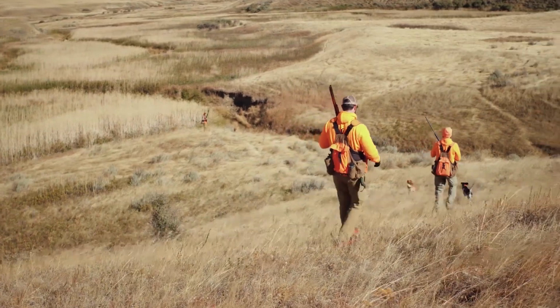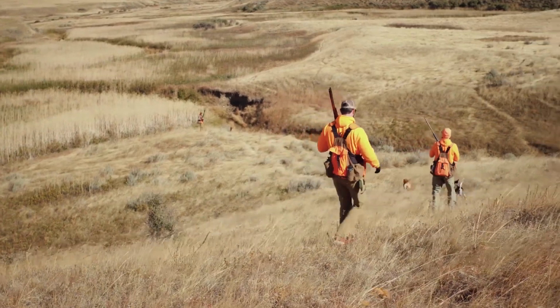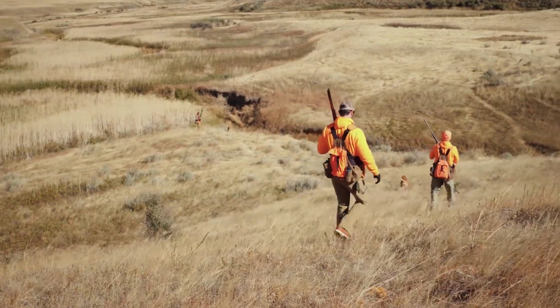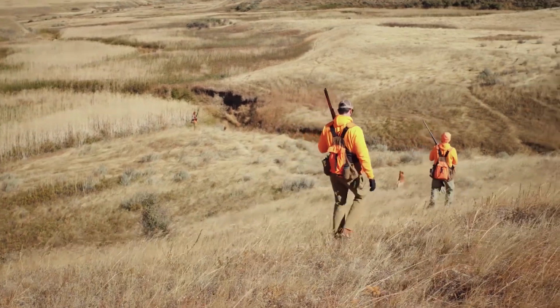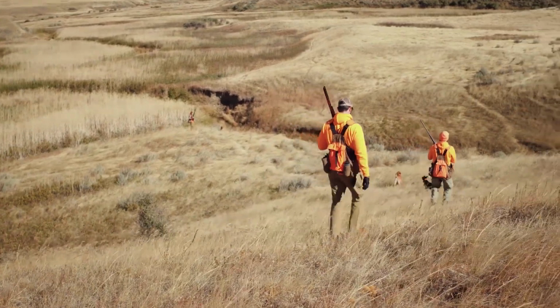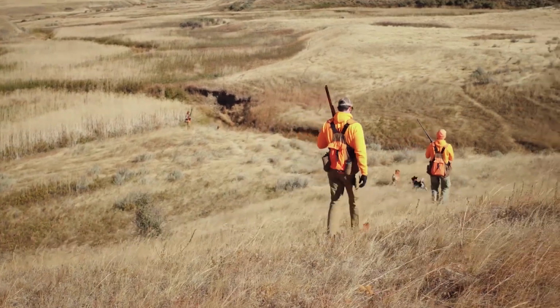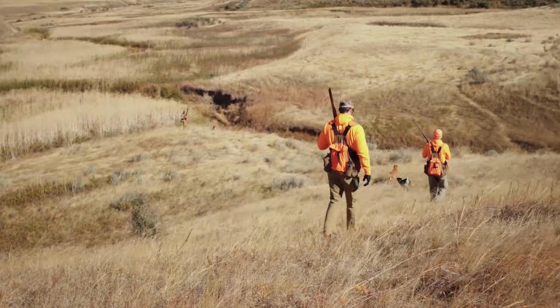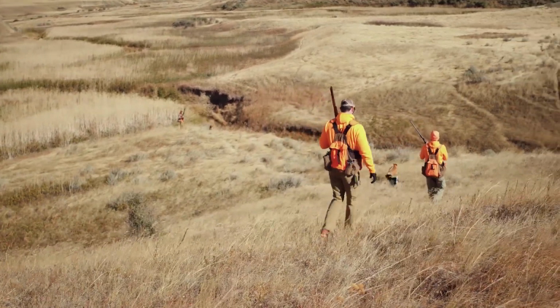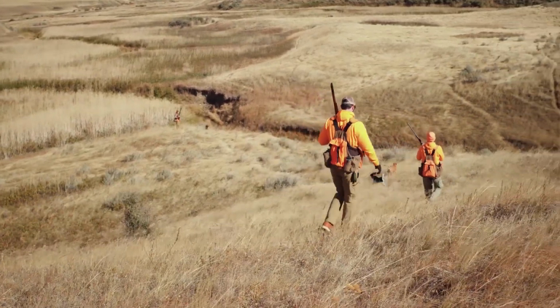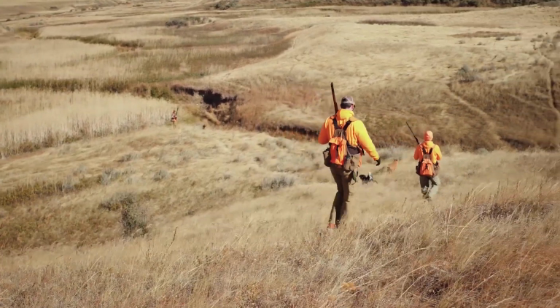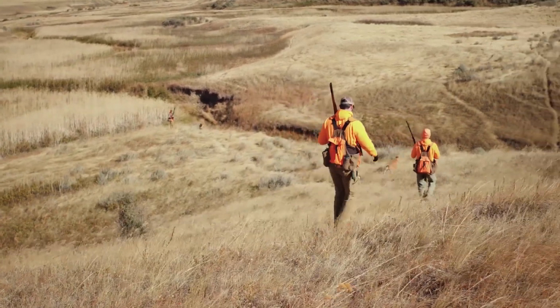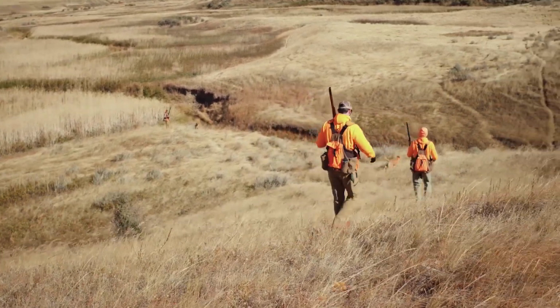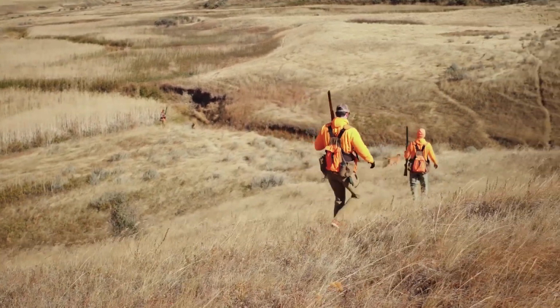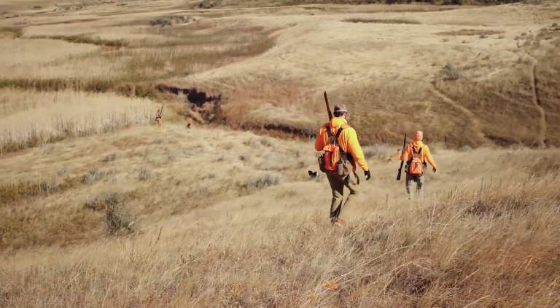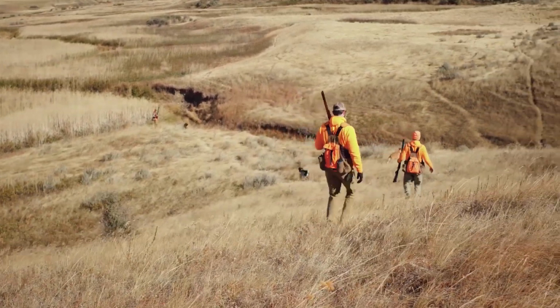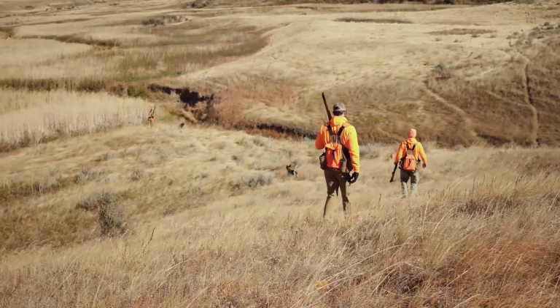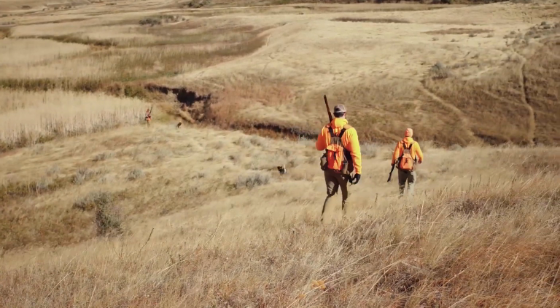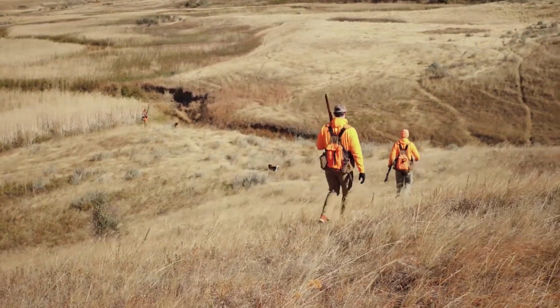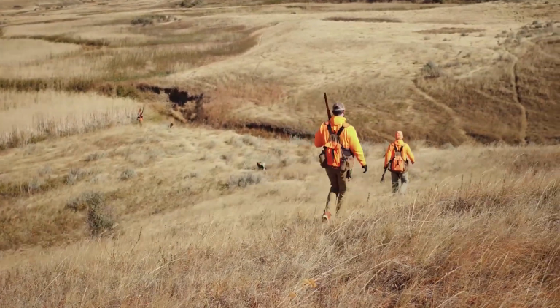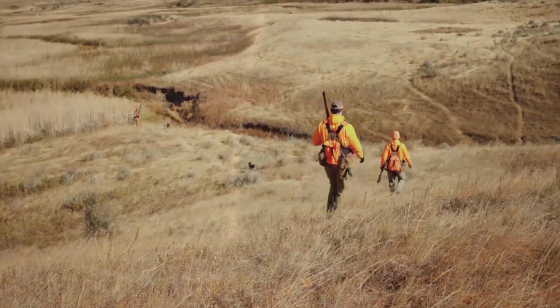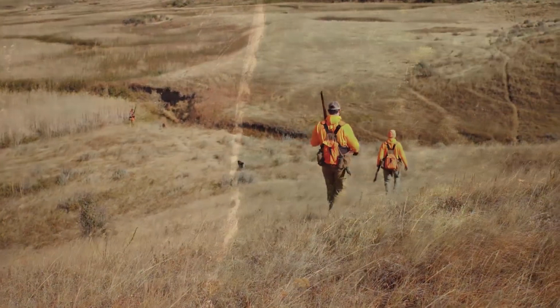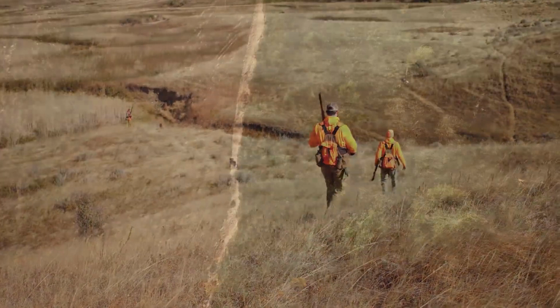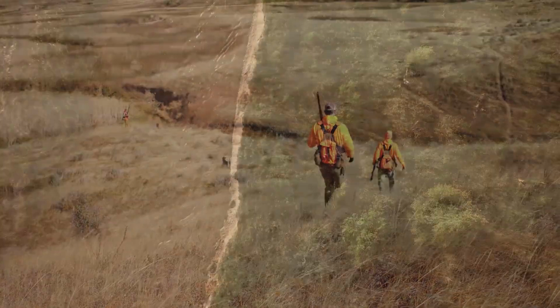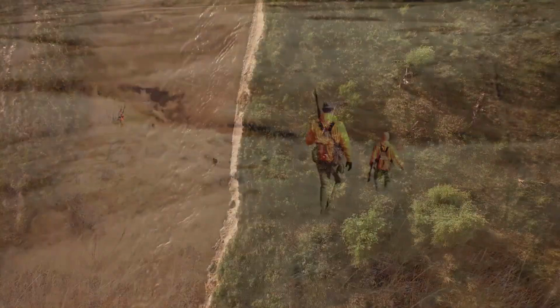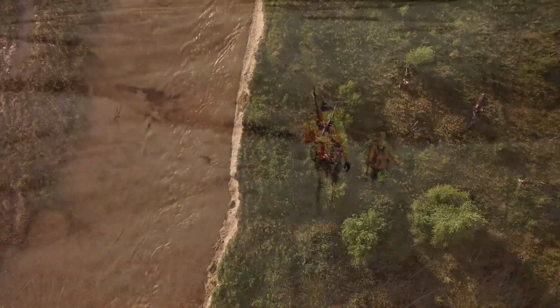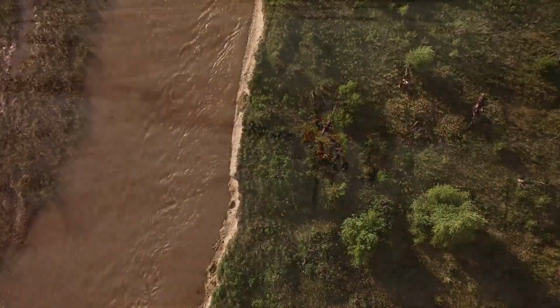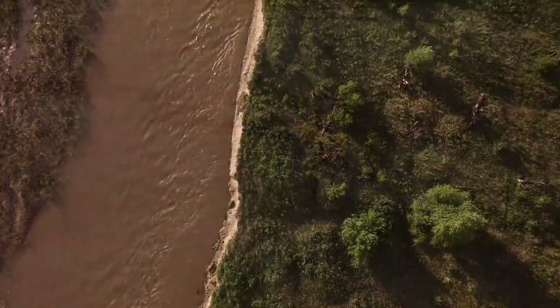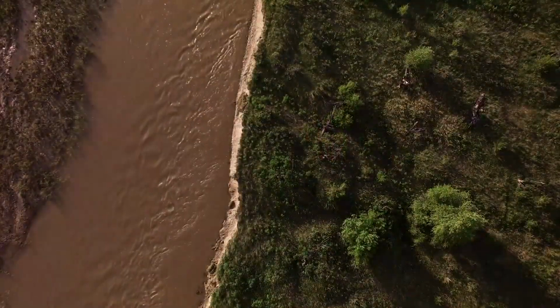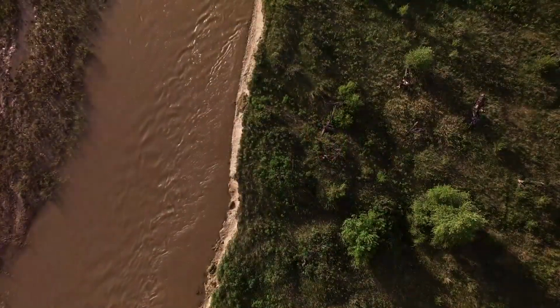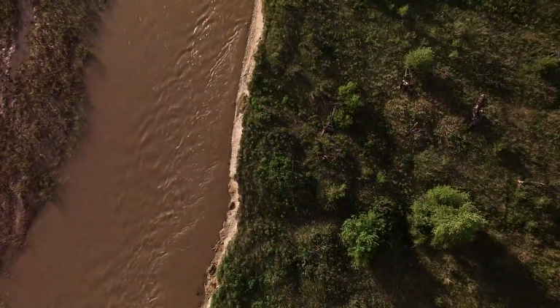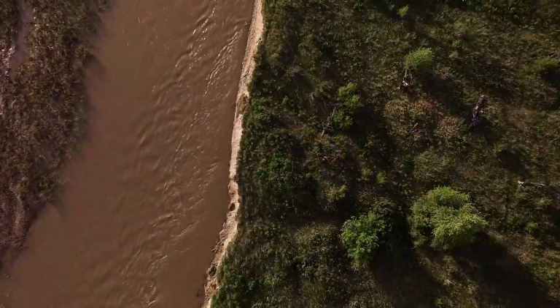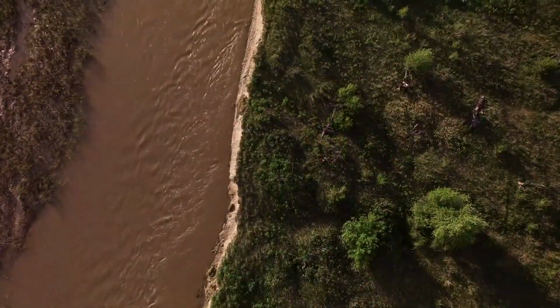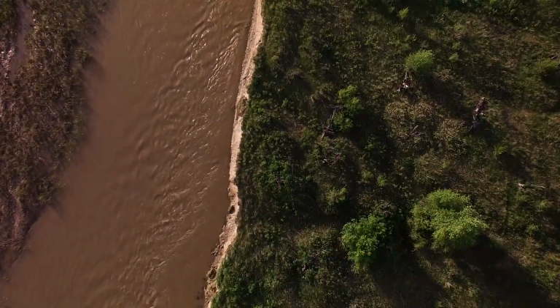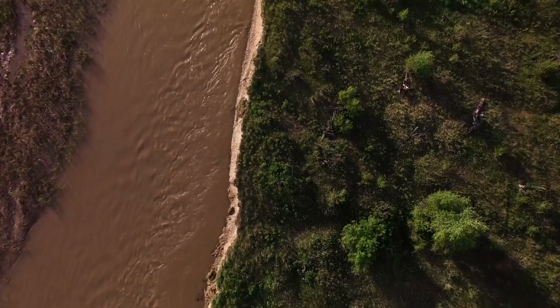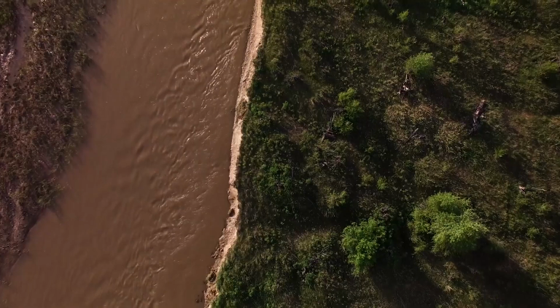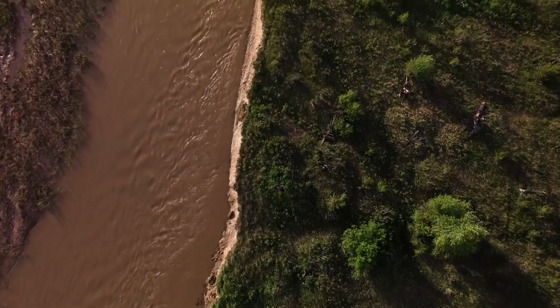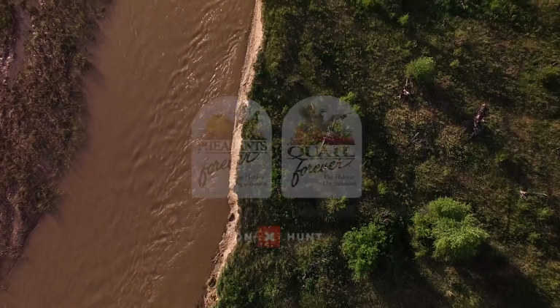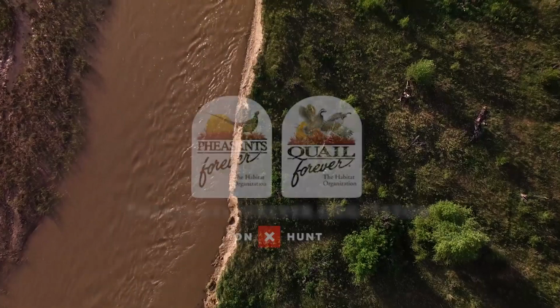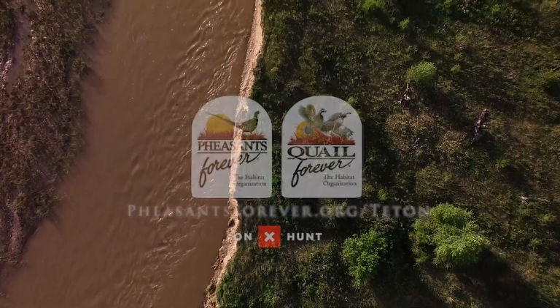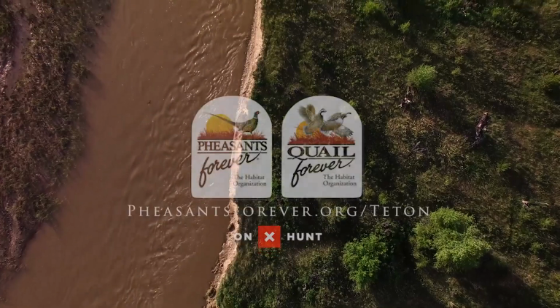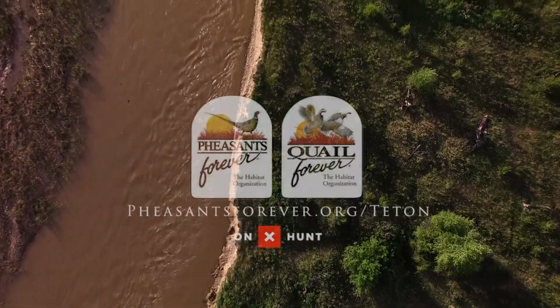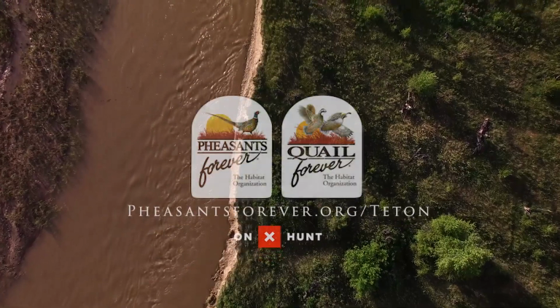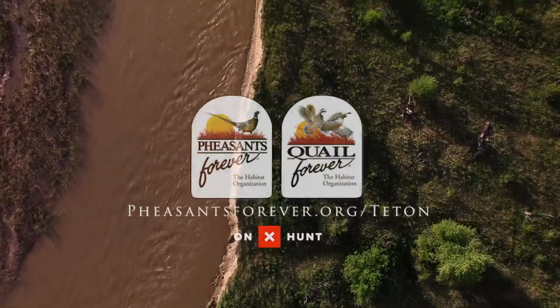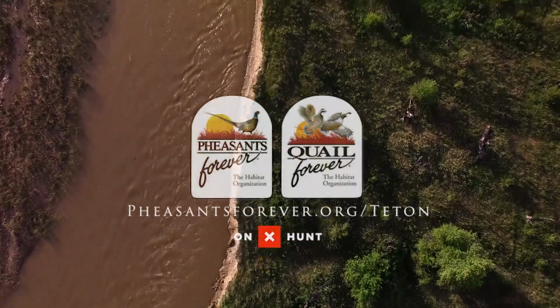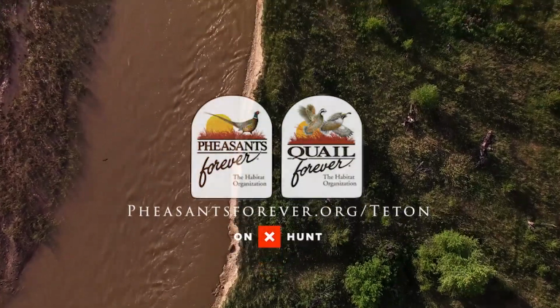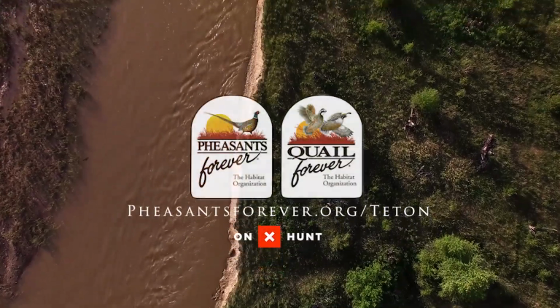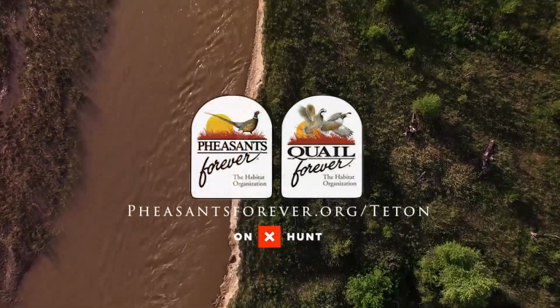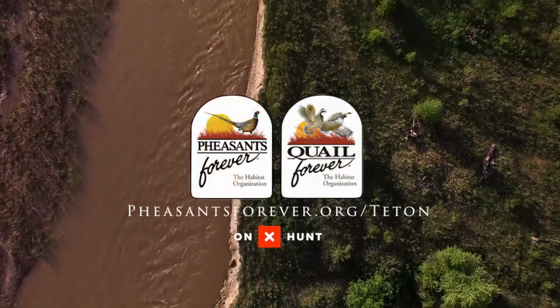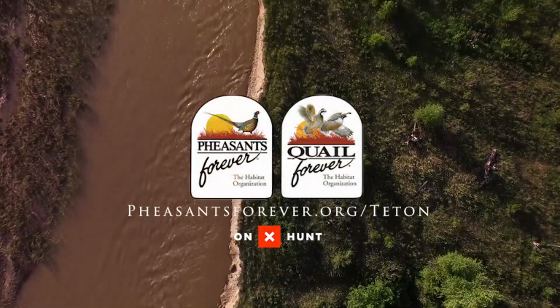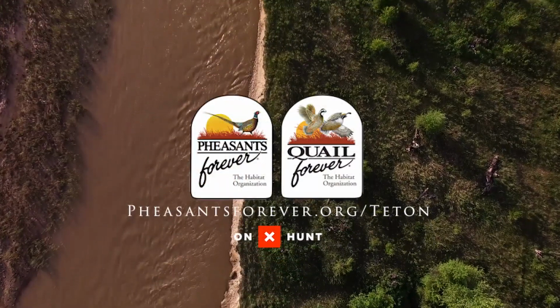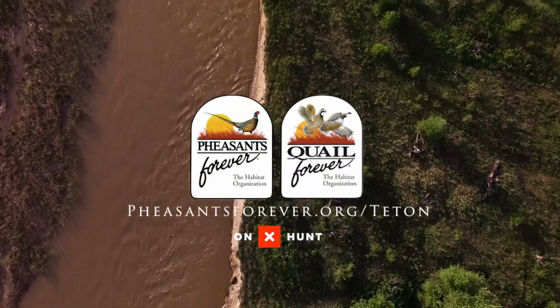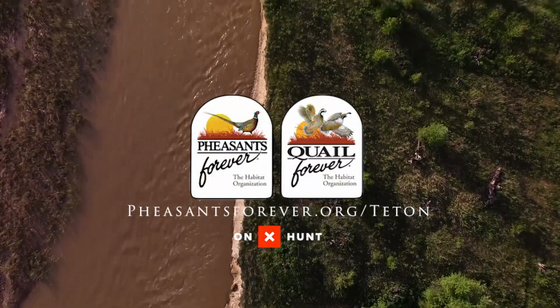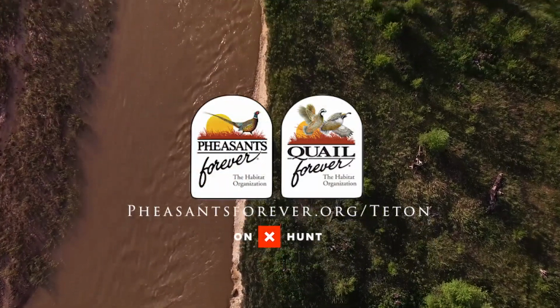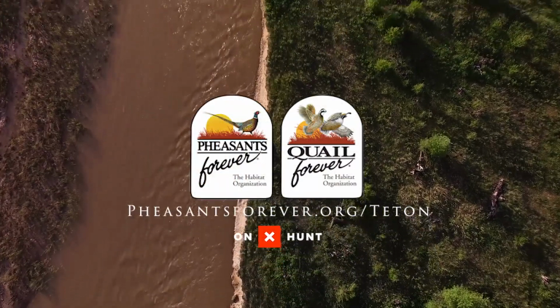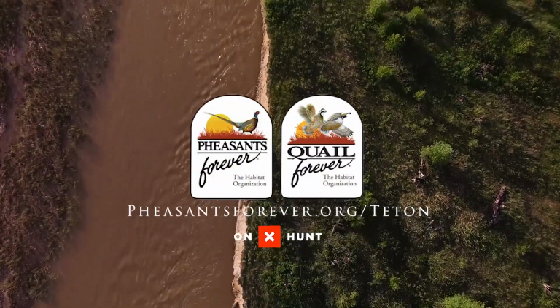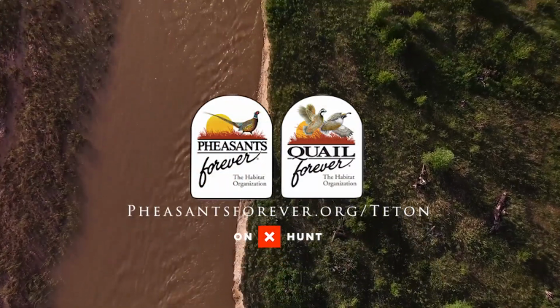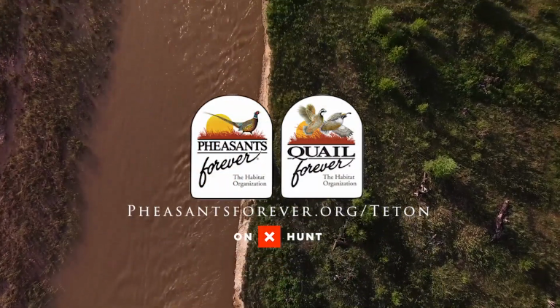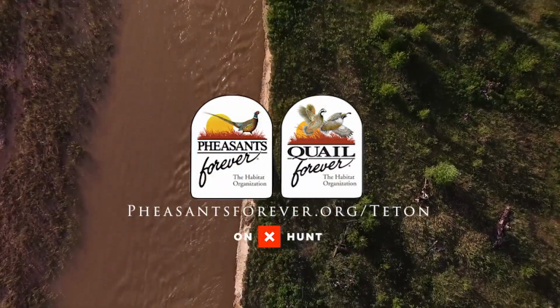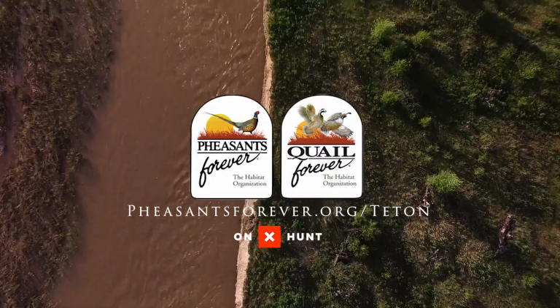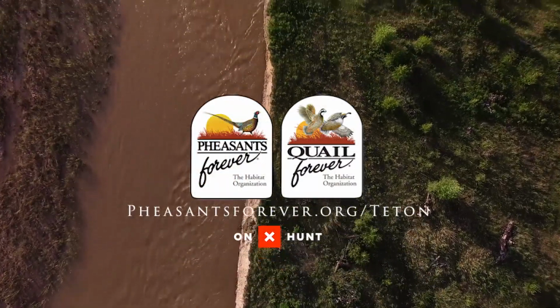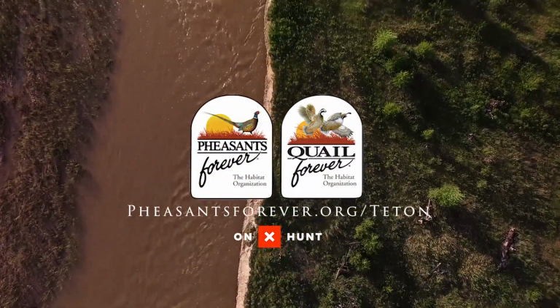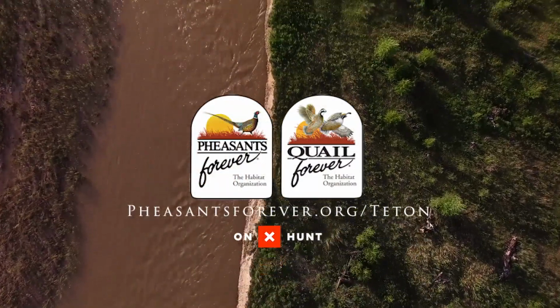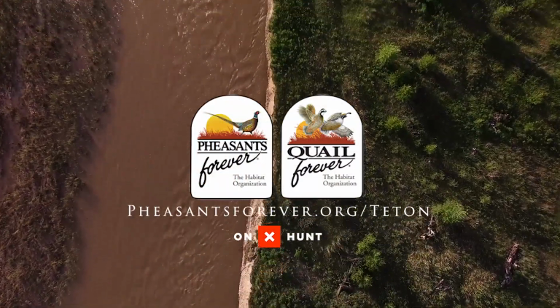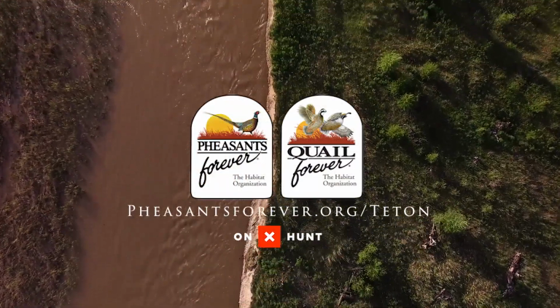The Teton River complex and future acquisitions contribute to Pheasants Forever's organizational goal of permanent habitat protection while increasing public hunting opportunities. For more information on this project, visit pheasantsforever.org/Teton.